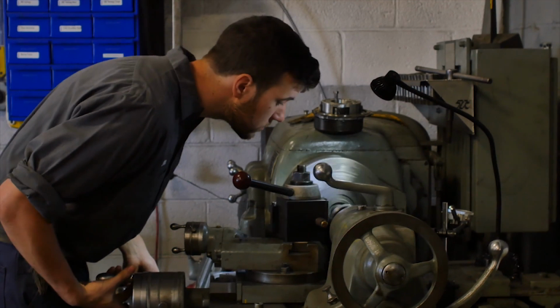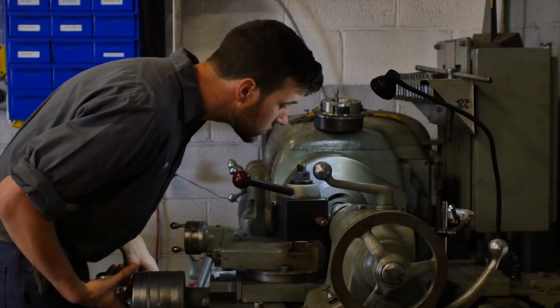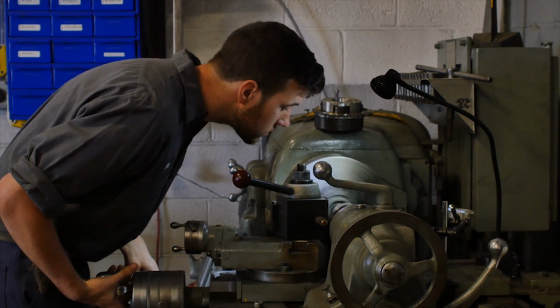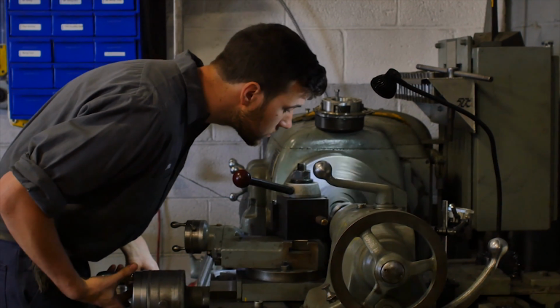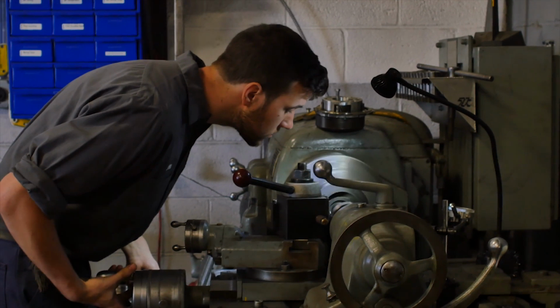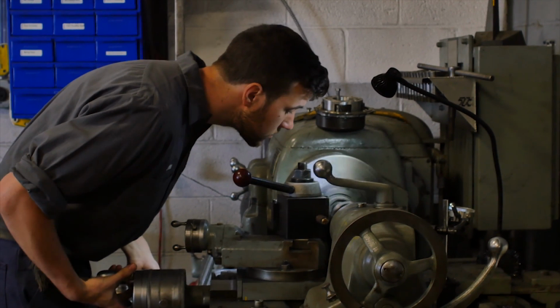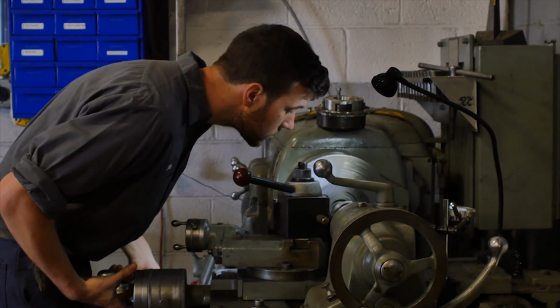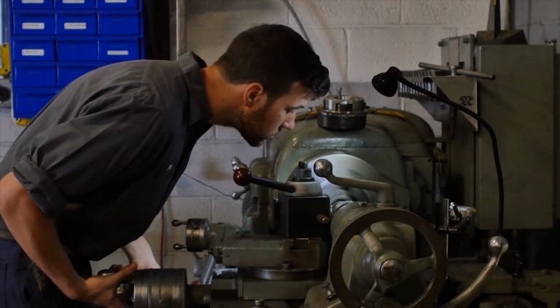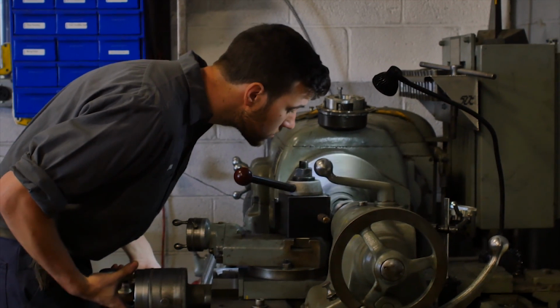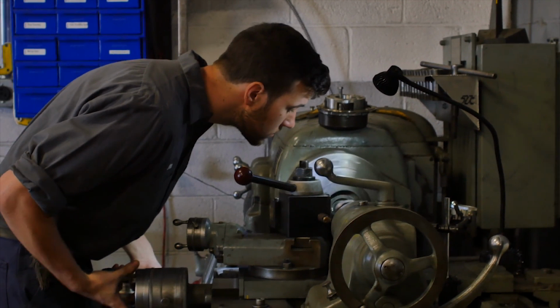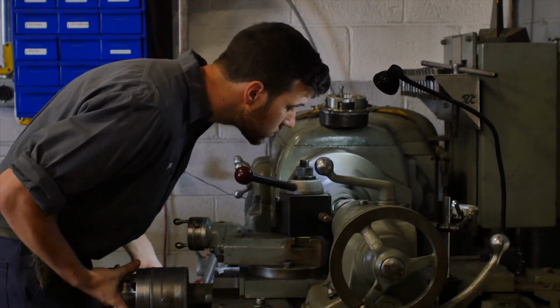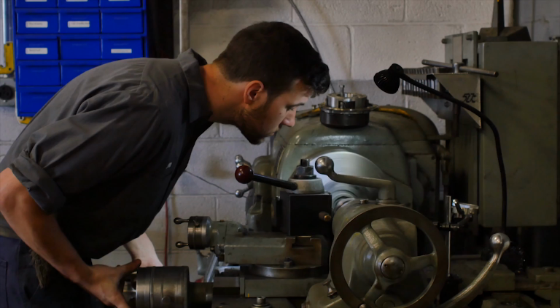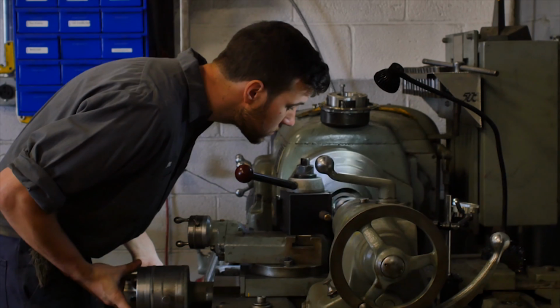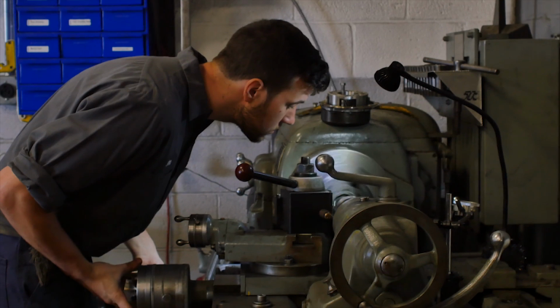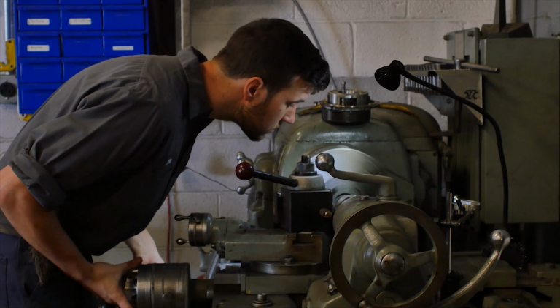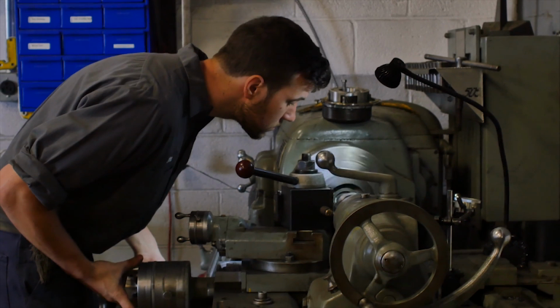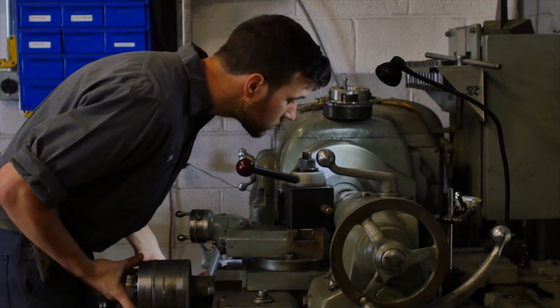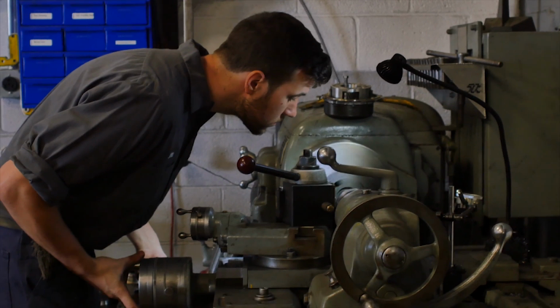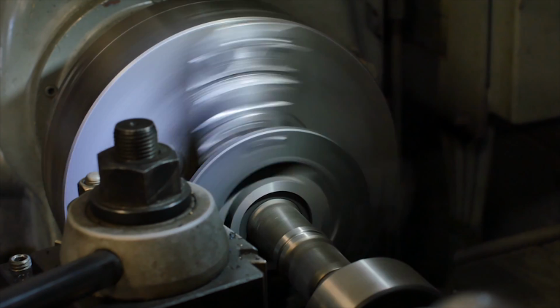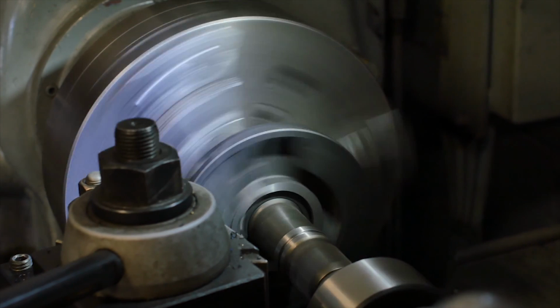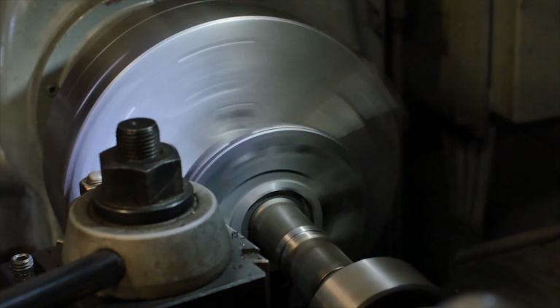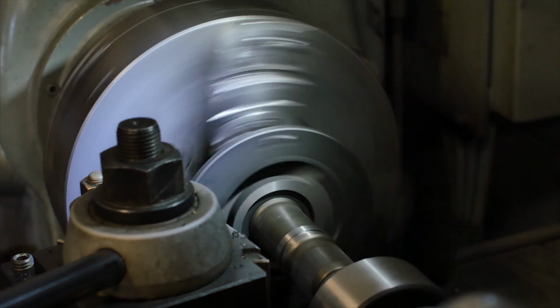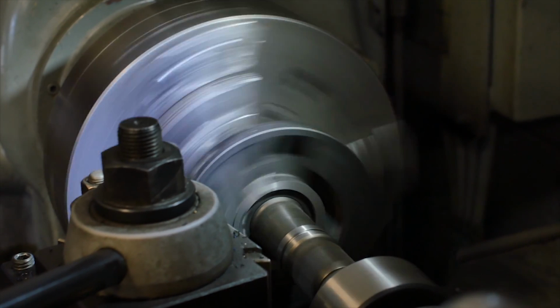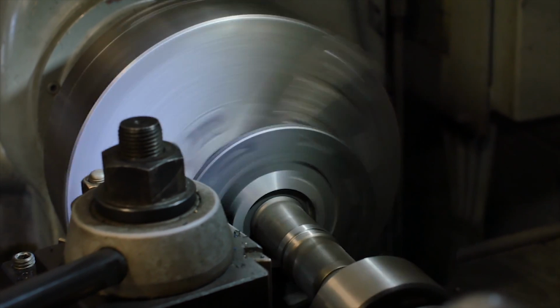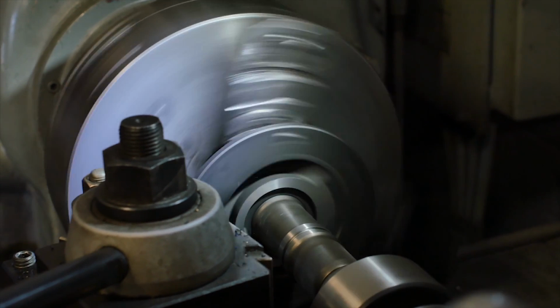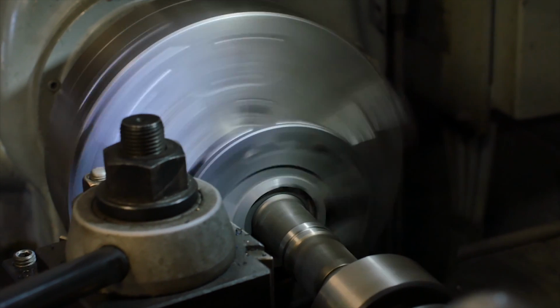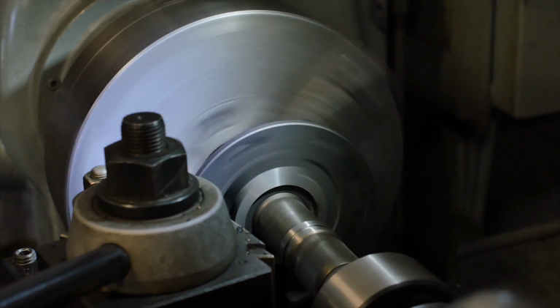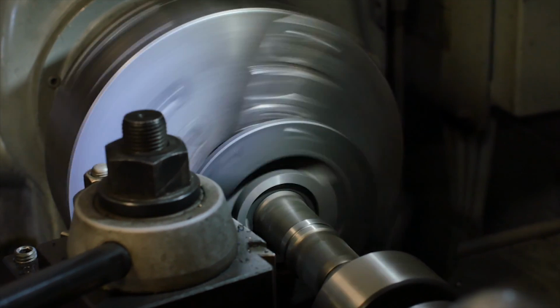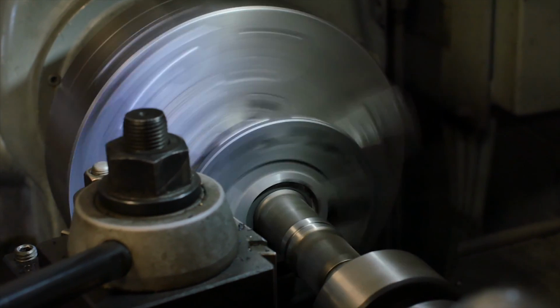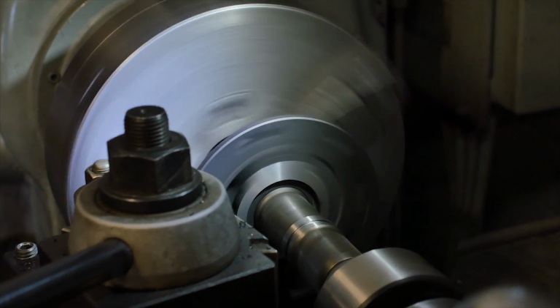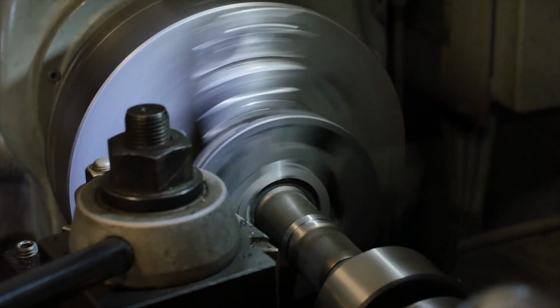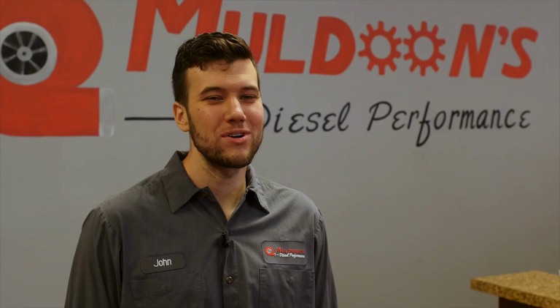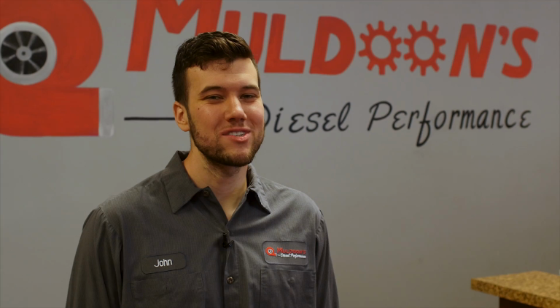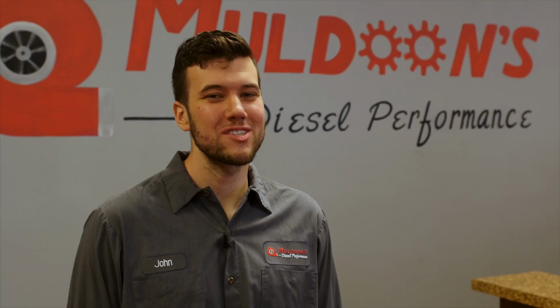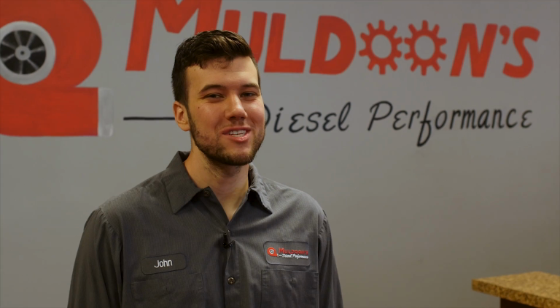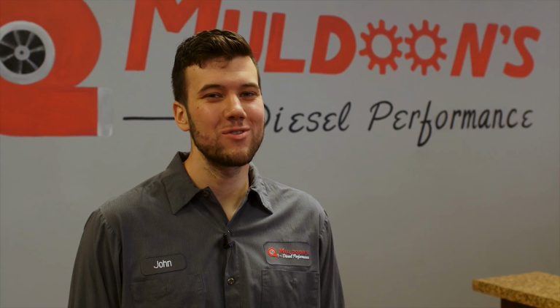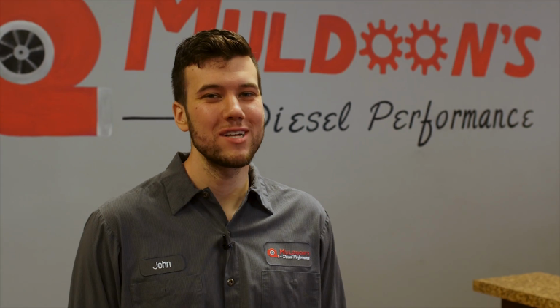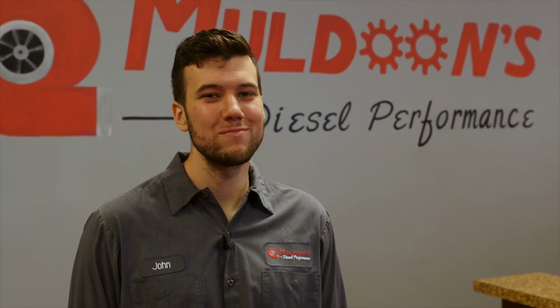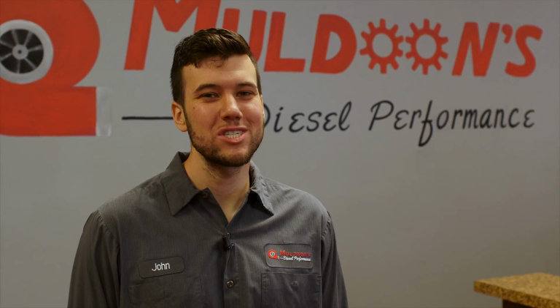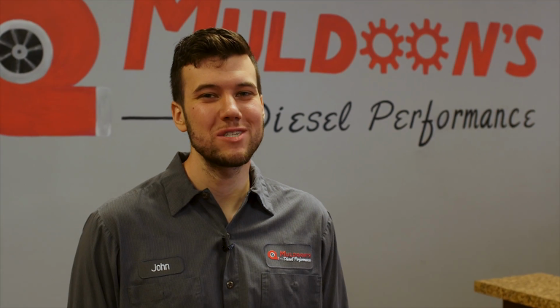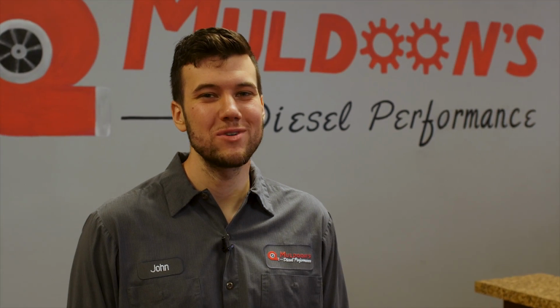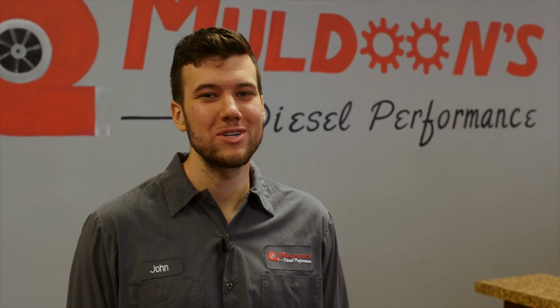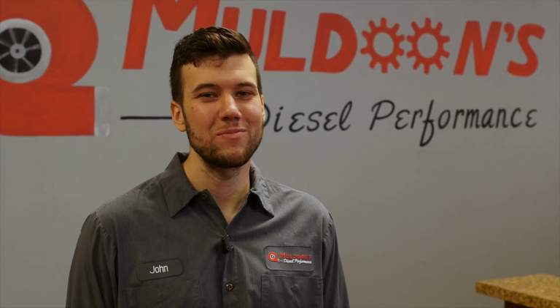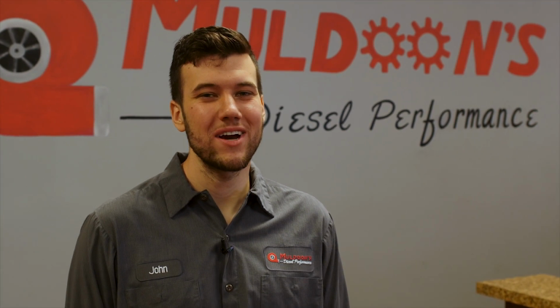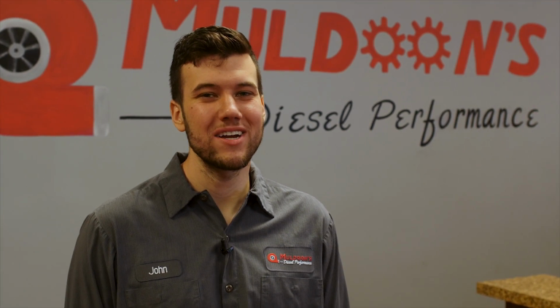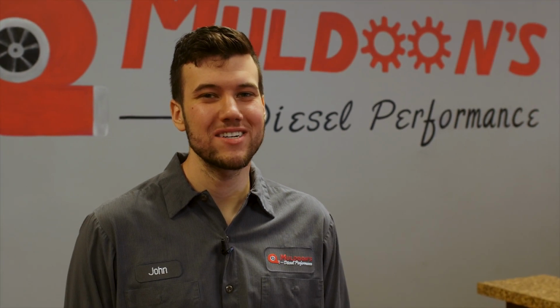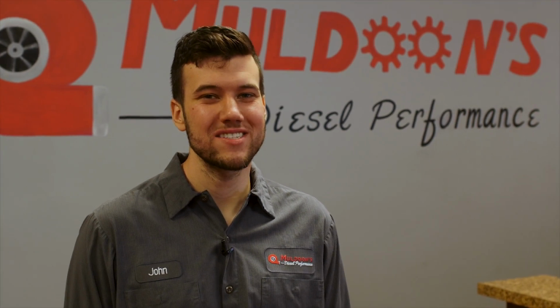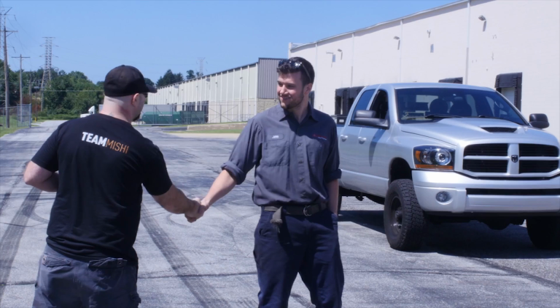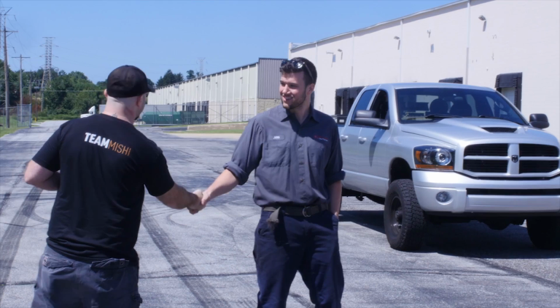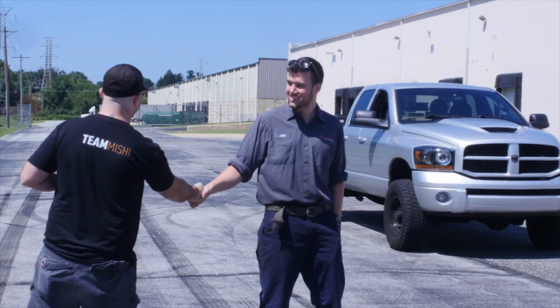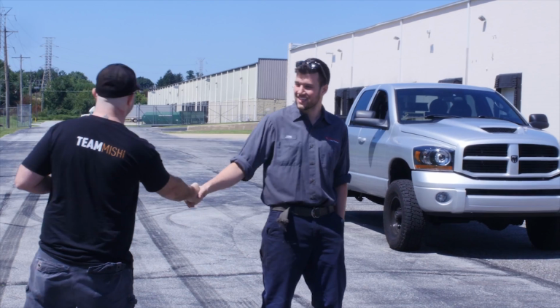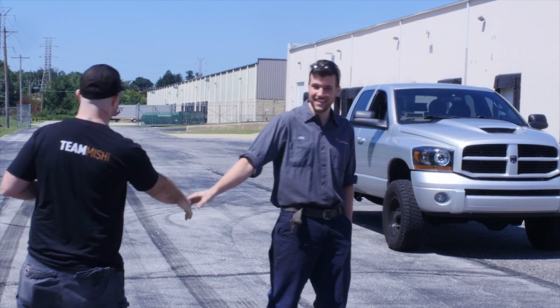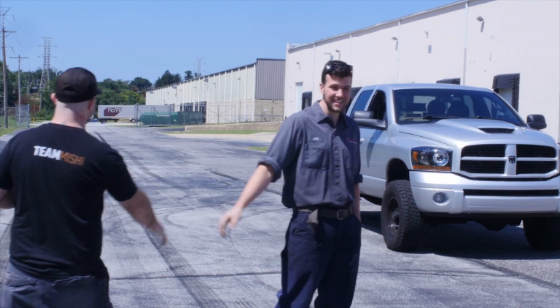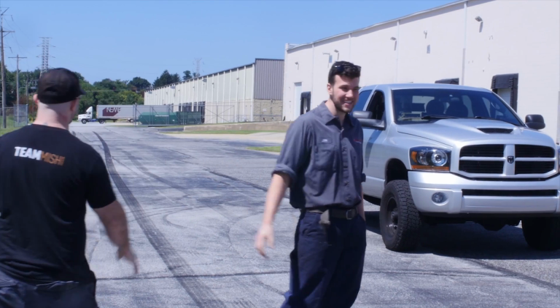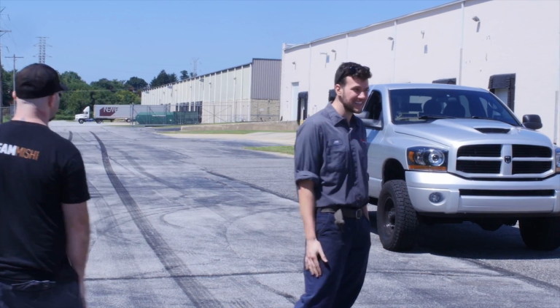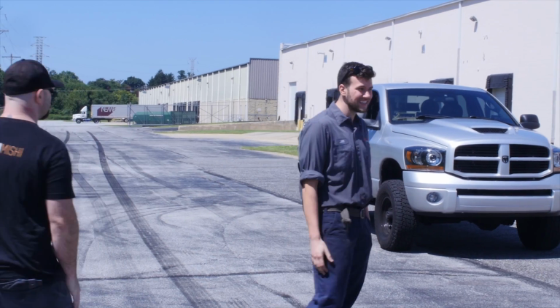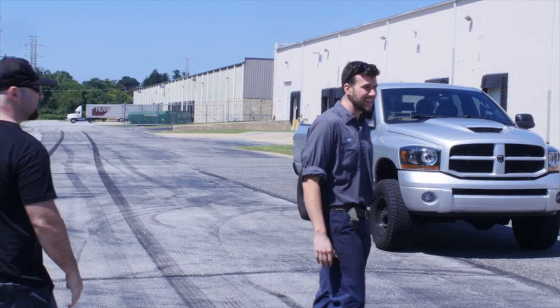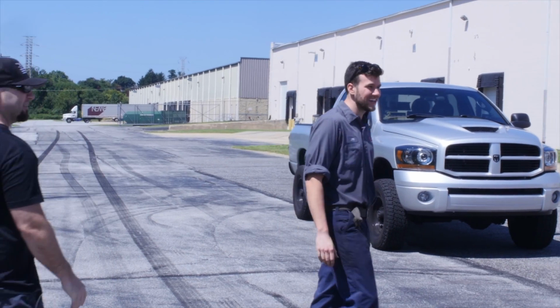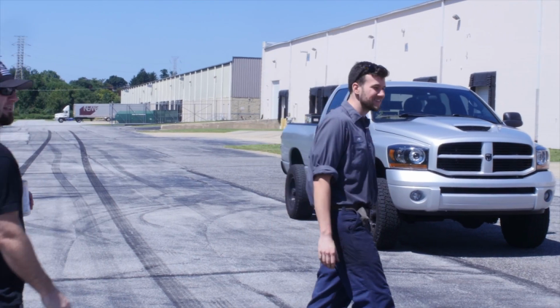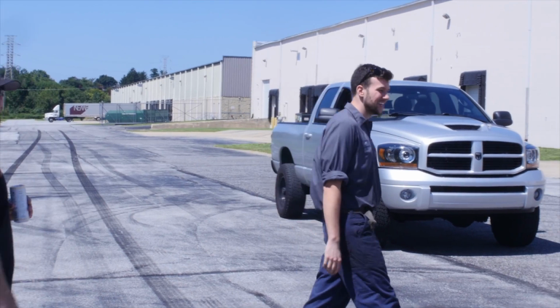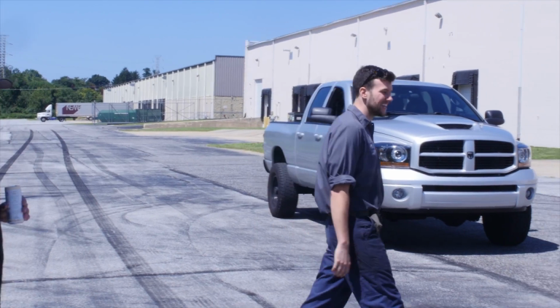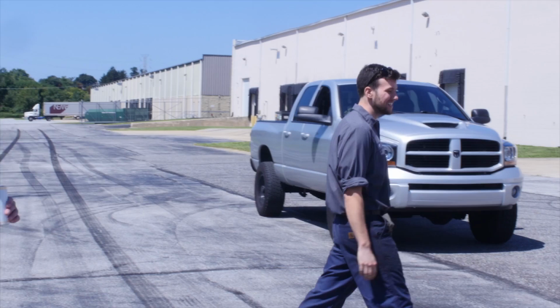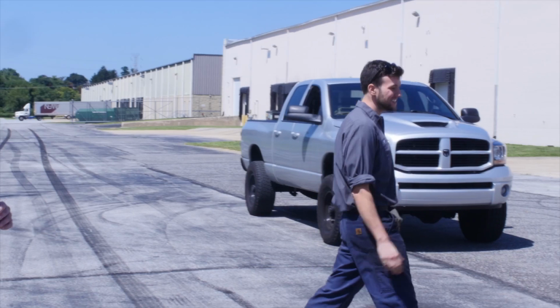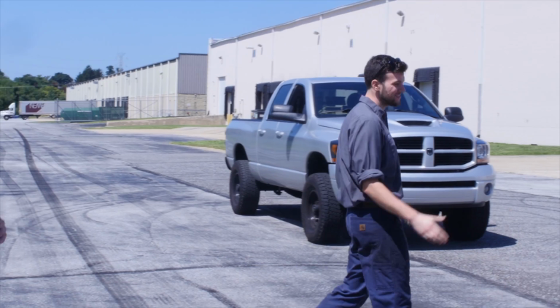I'm John, the owner of Muldoon's Diesel Performance. I personally run Mishimoto products and I'd recommend them to anybody else.